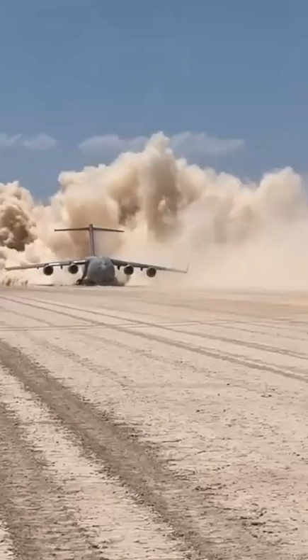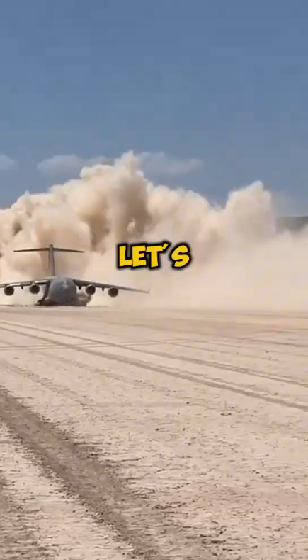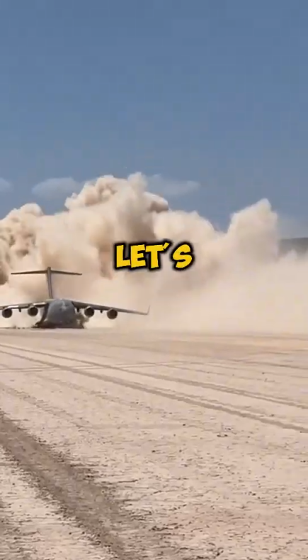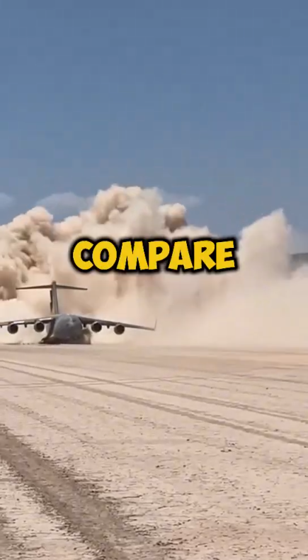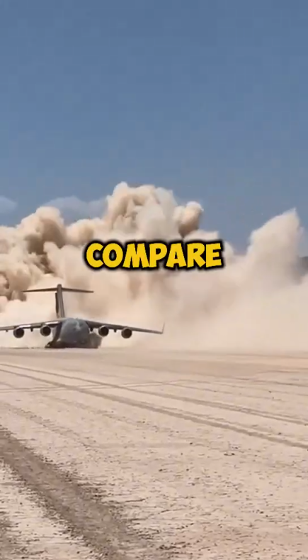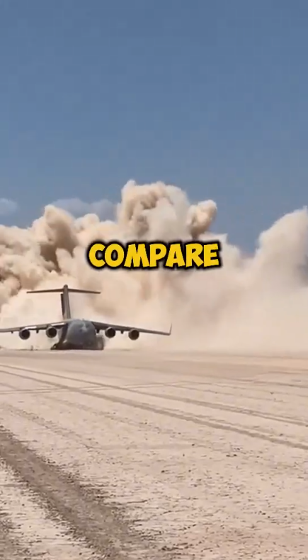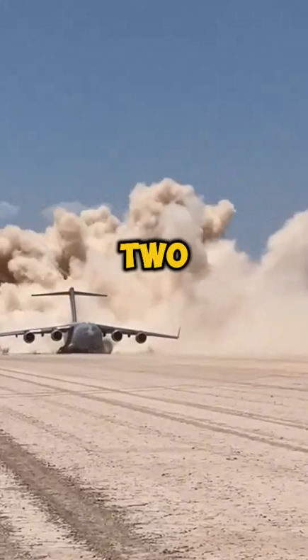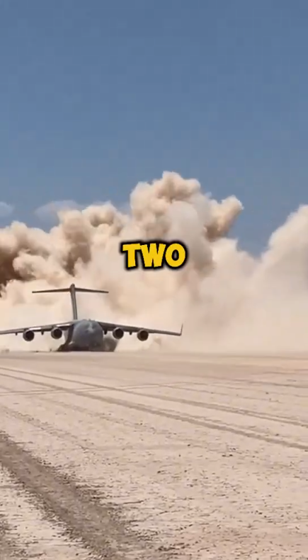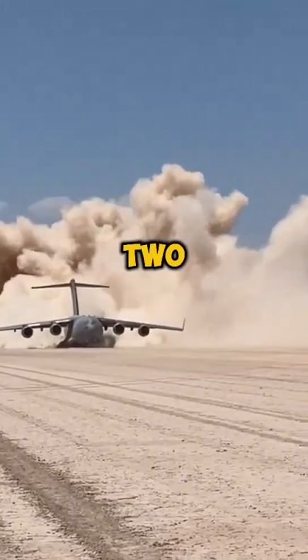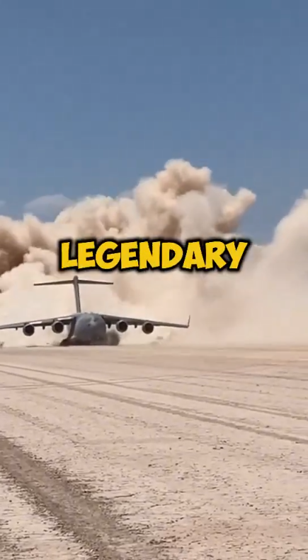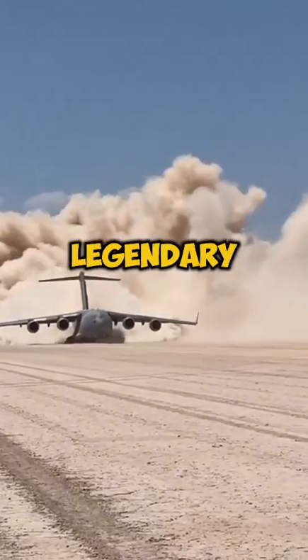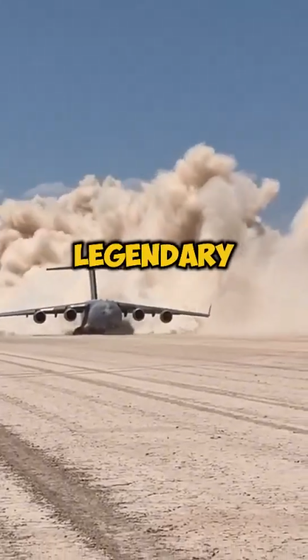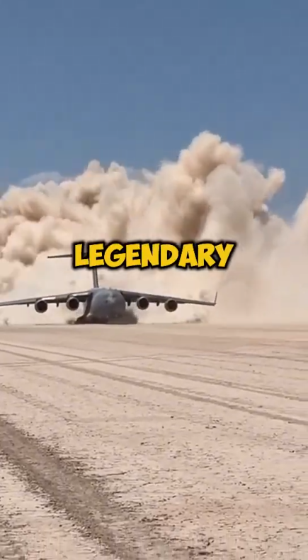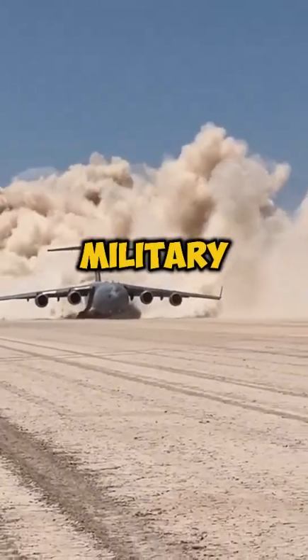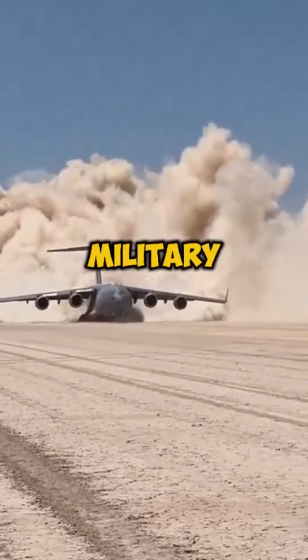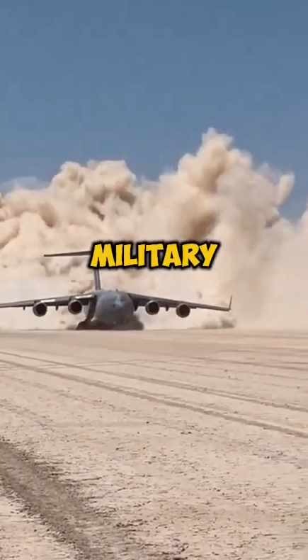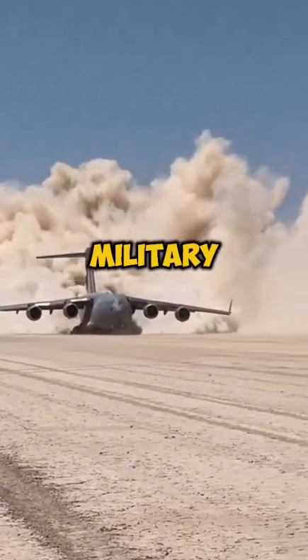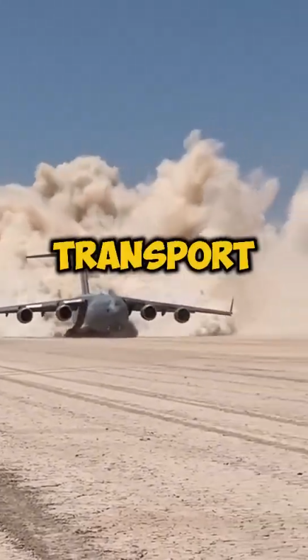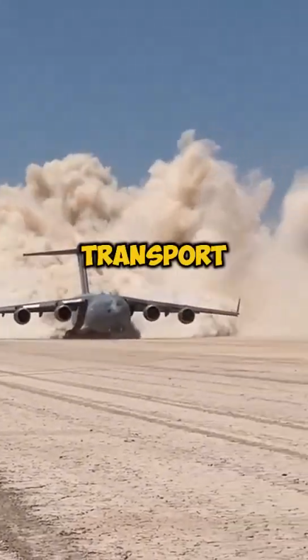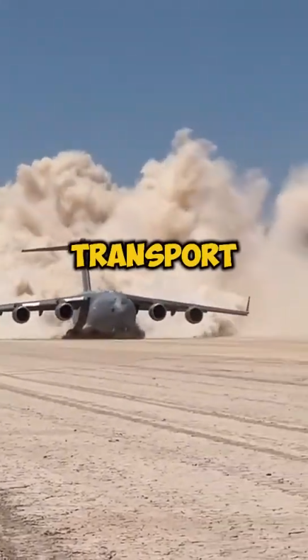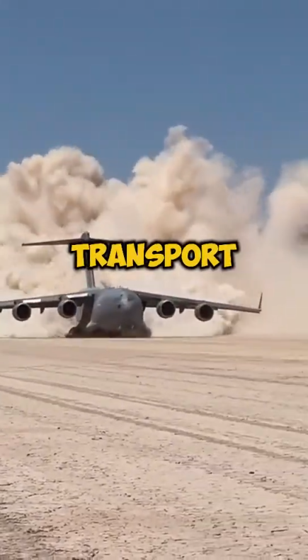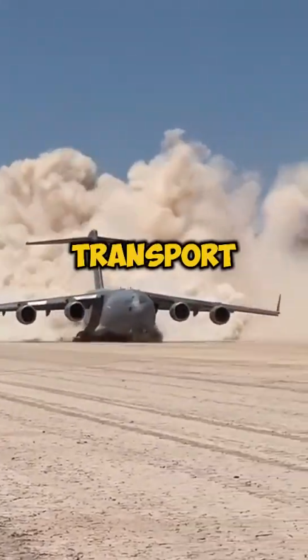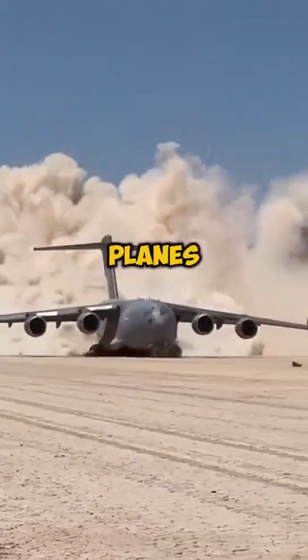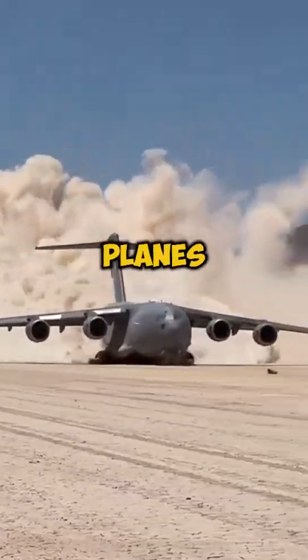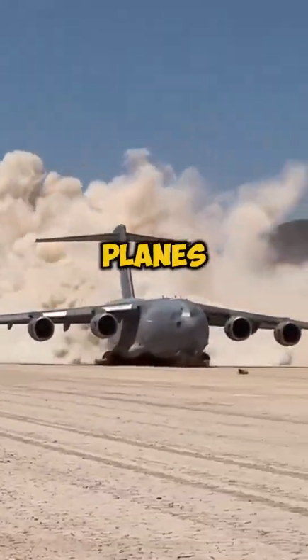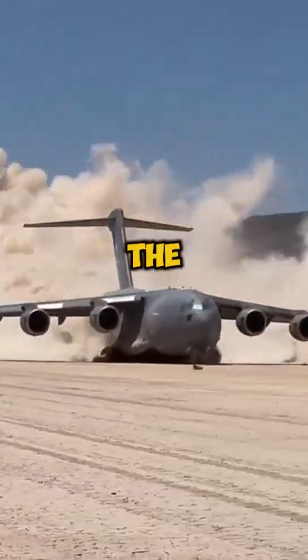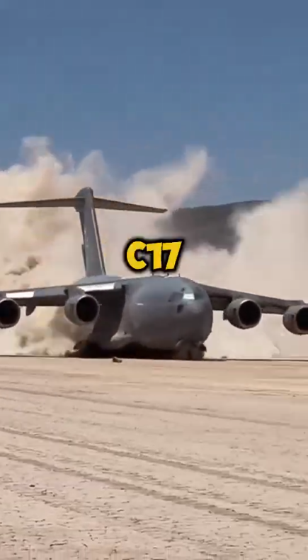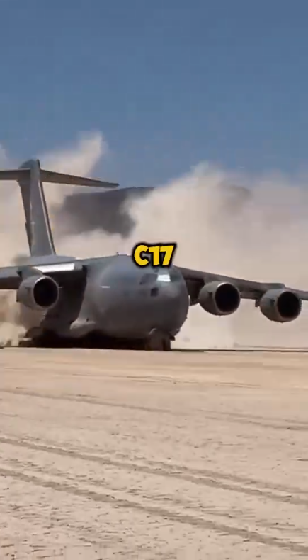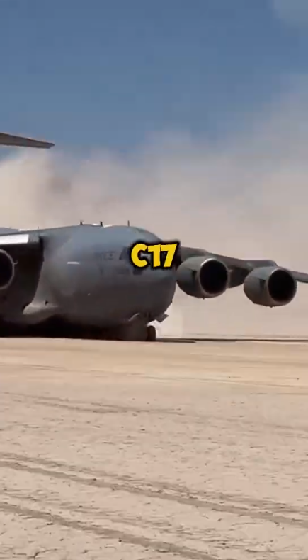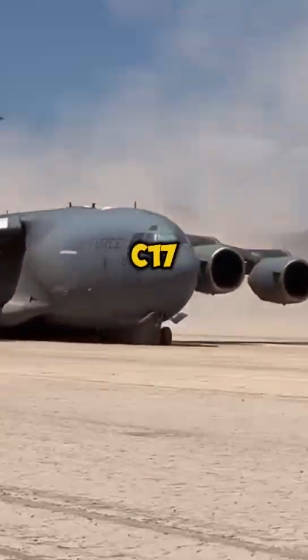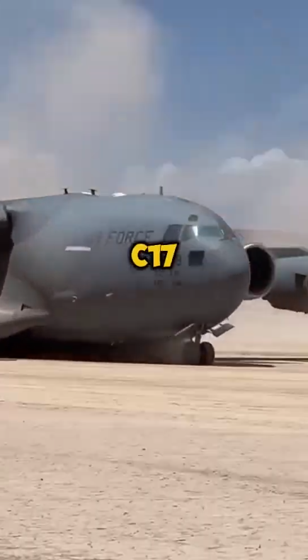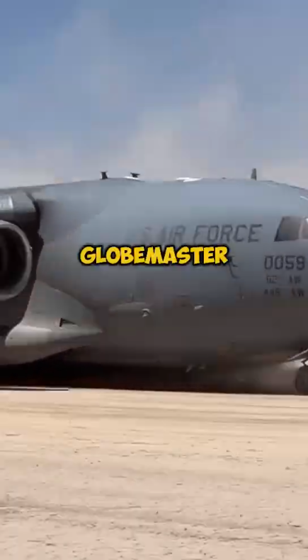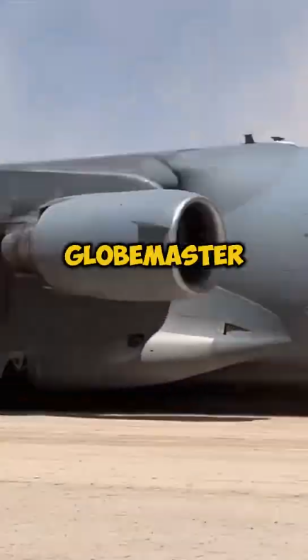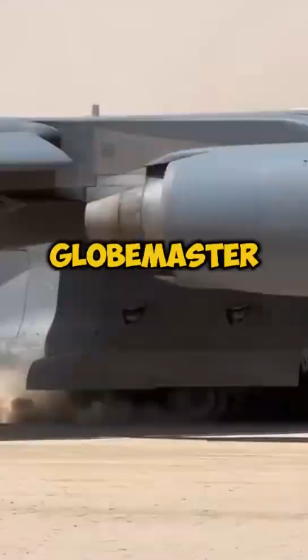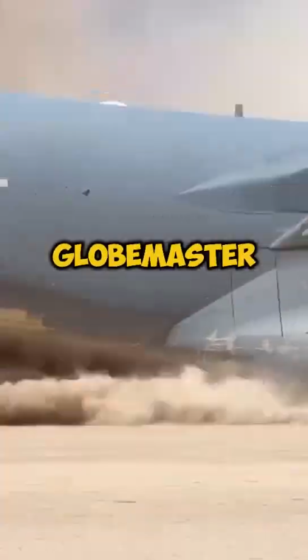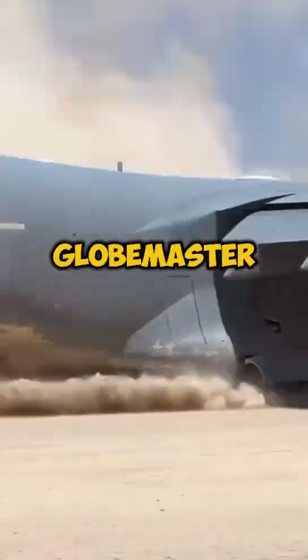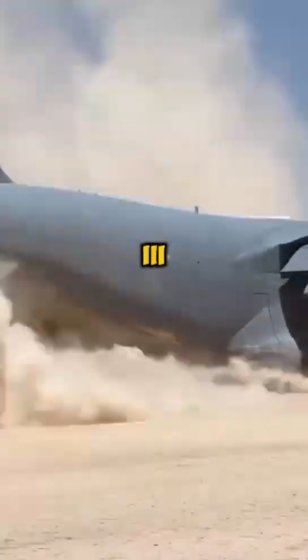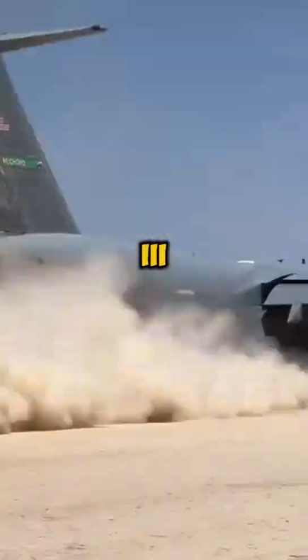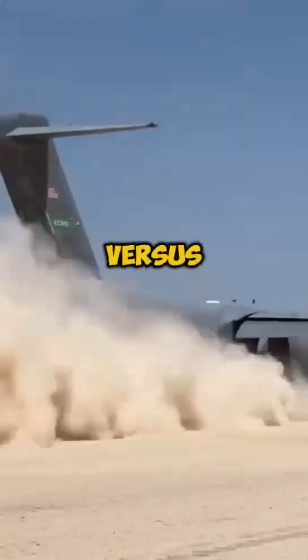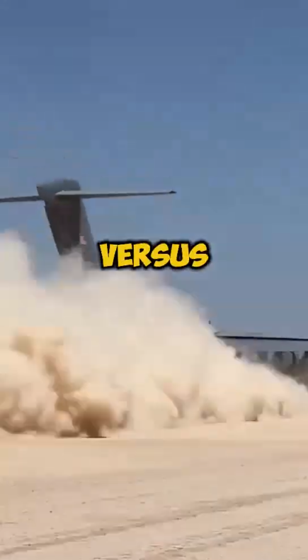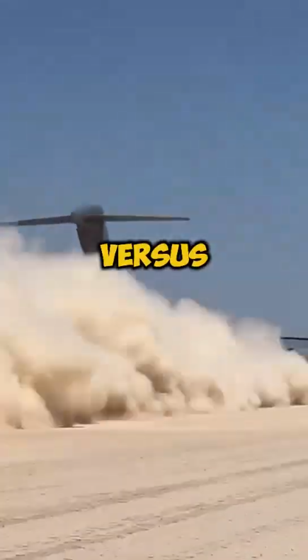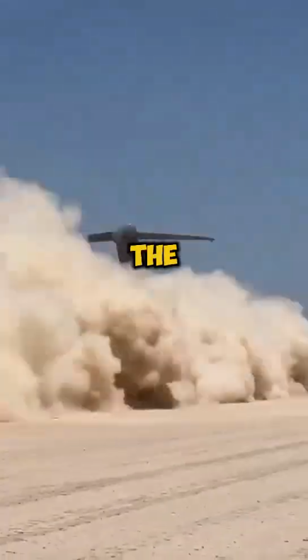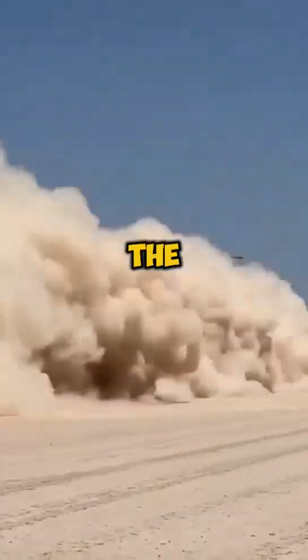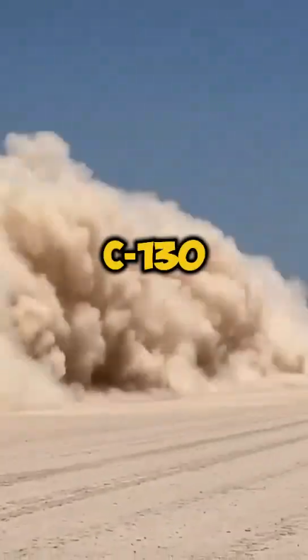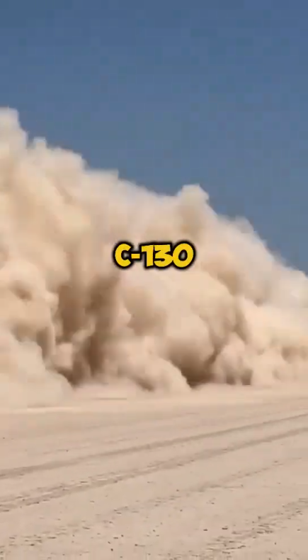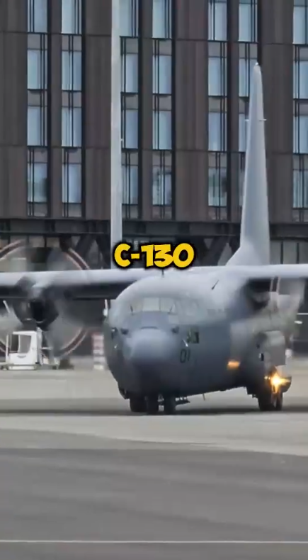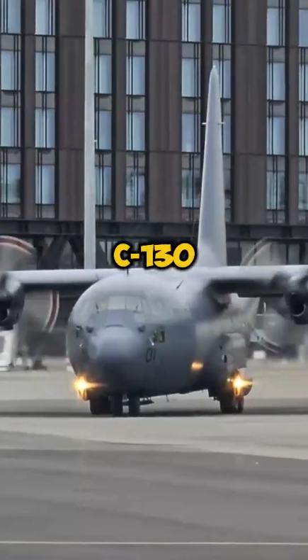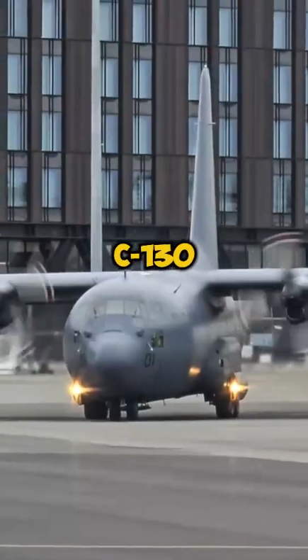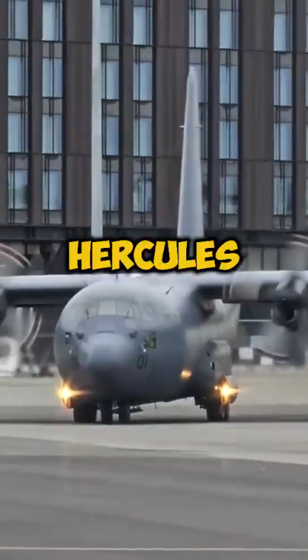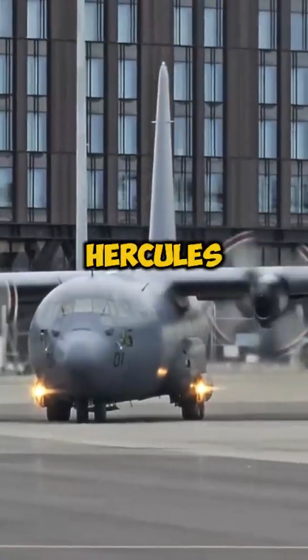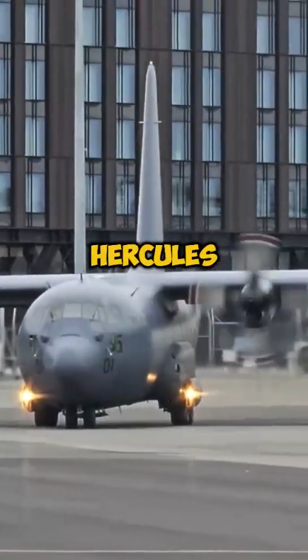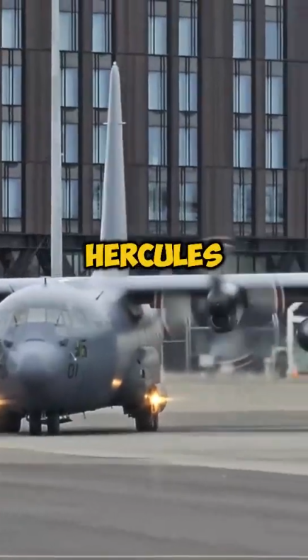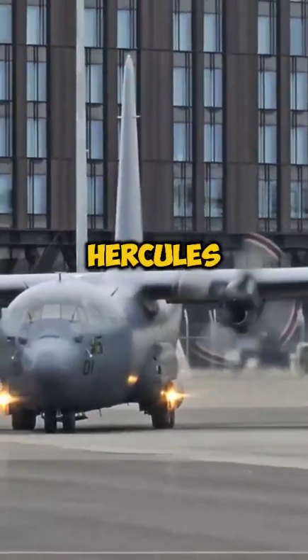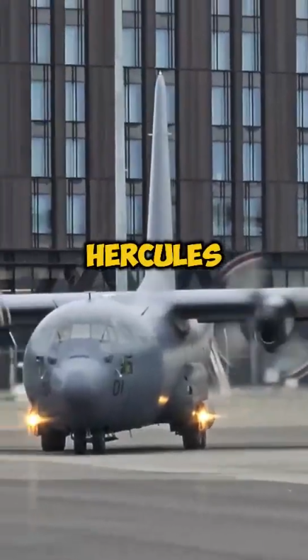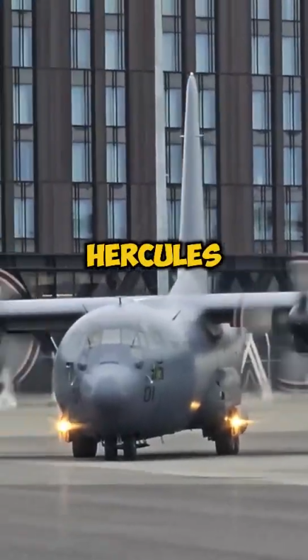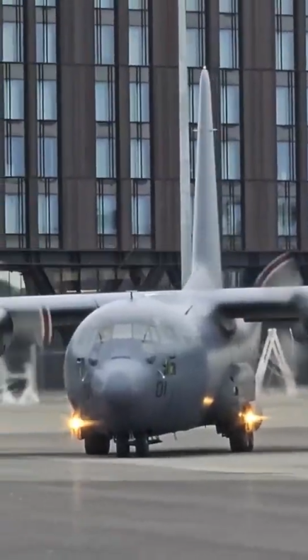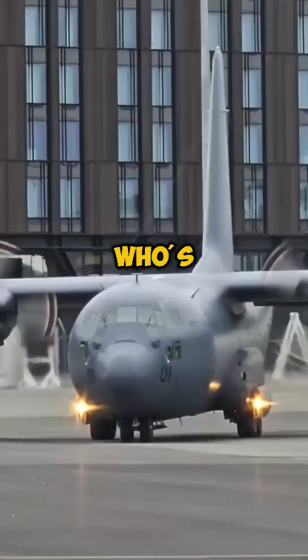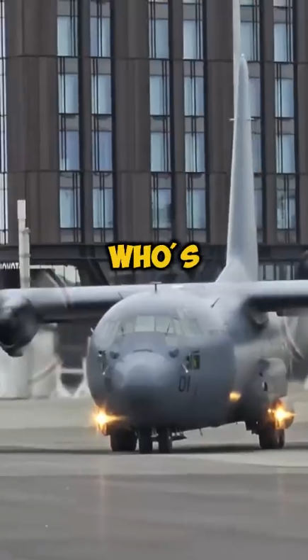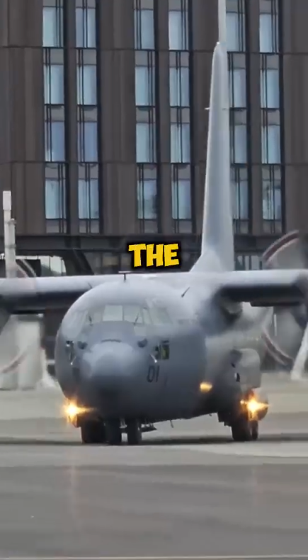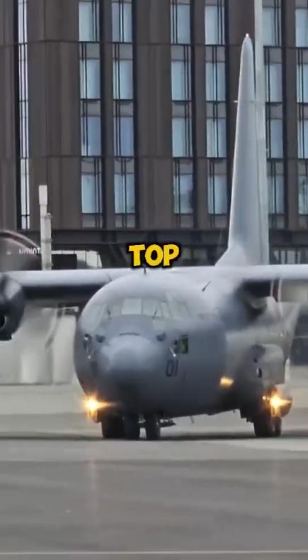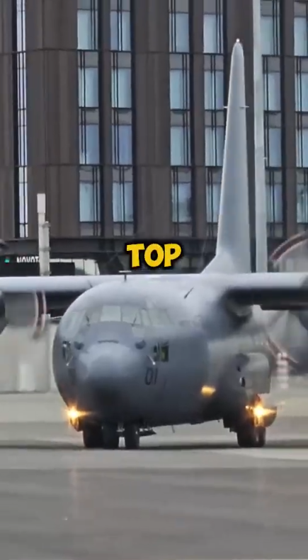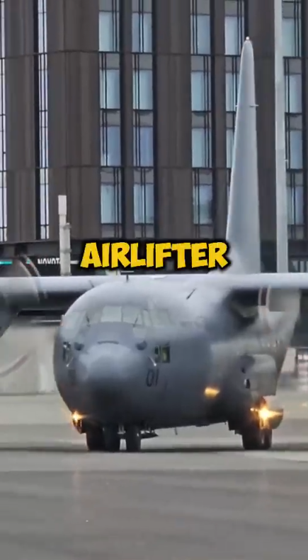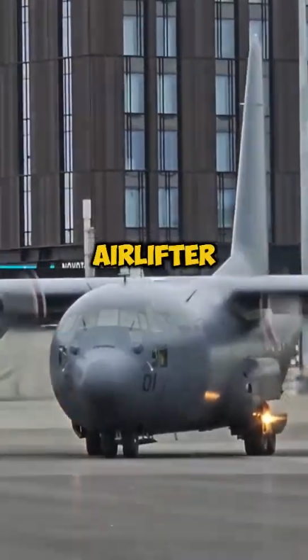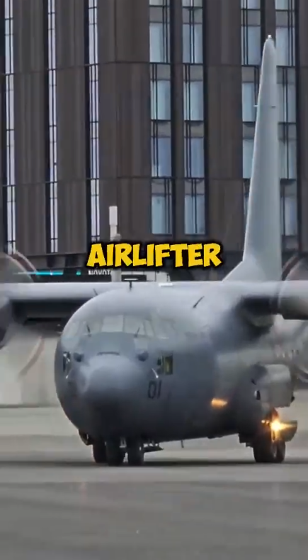Let's compare two legendary military transport planes, the C-17 Globemaster III versus the C-130 Hercules. Who's the top airlifter?